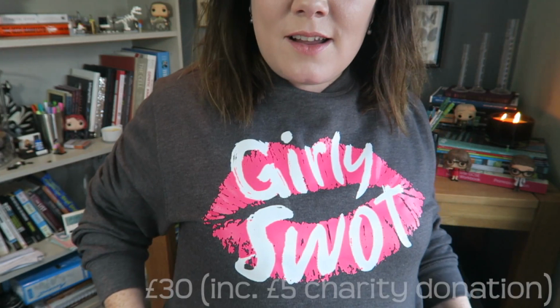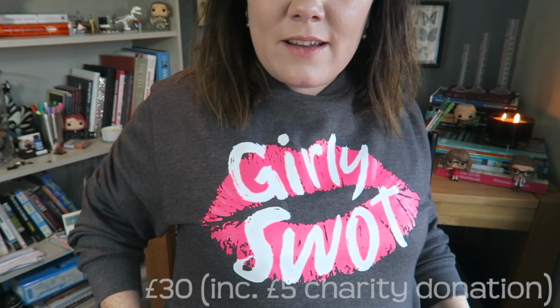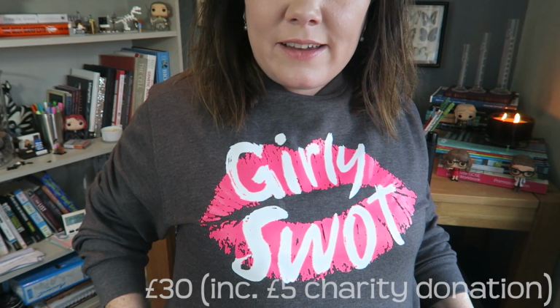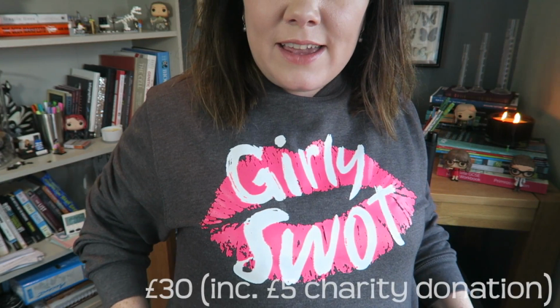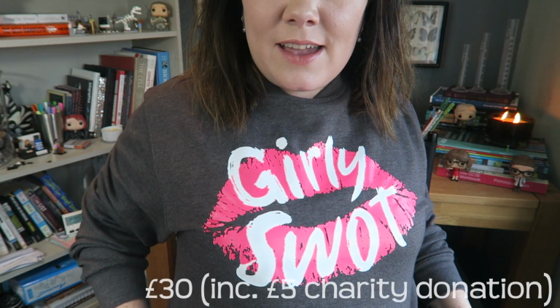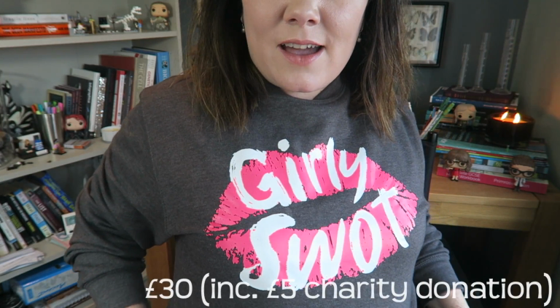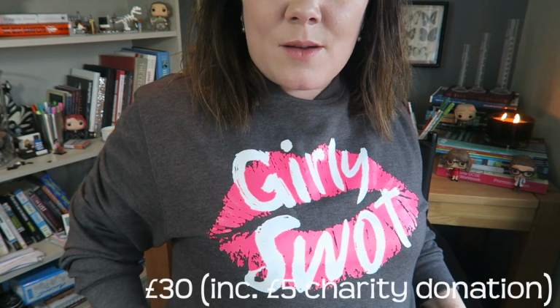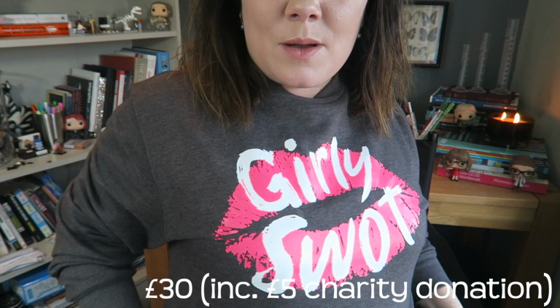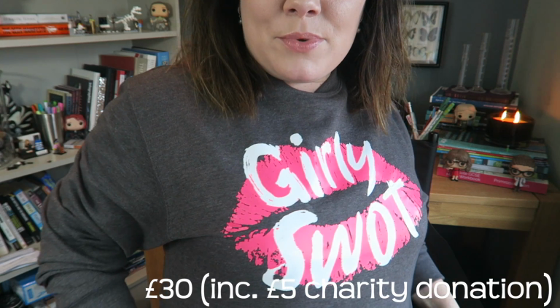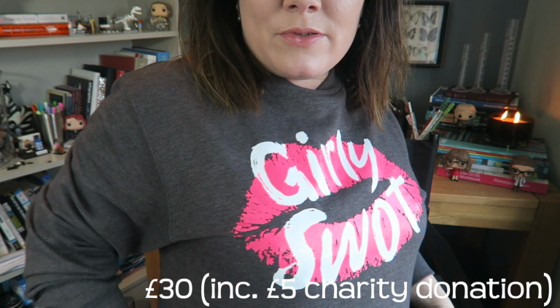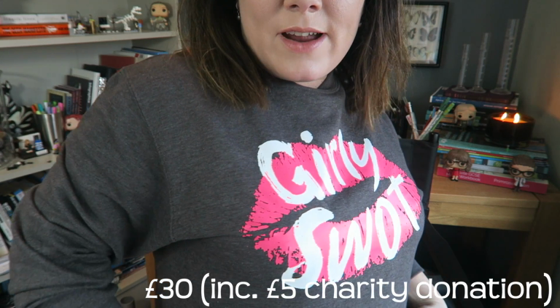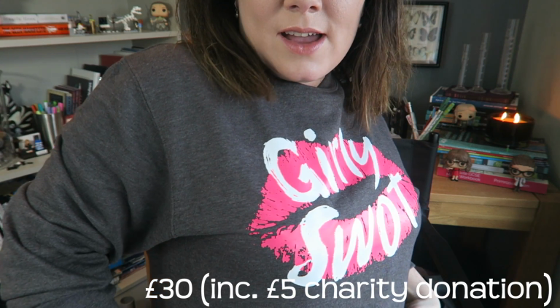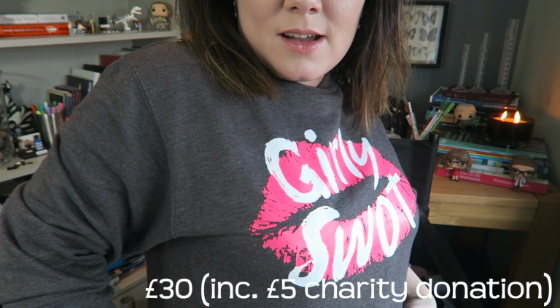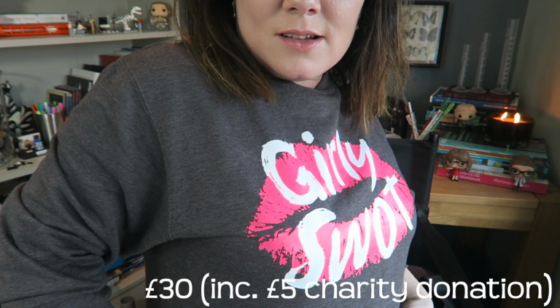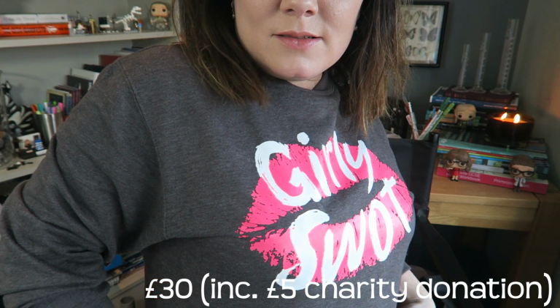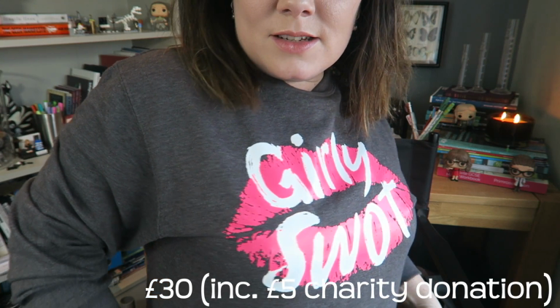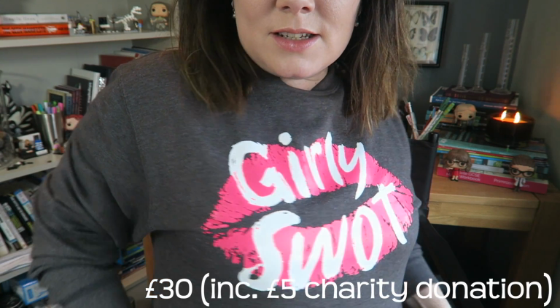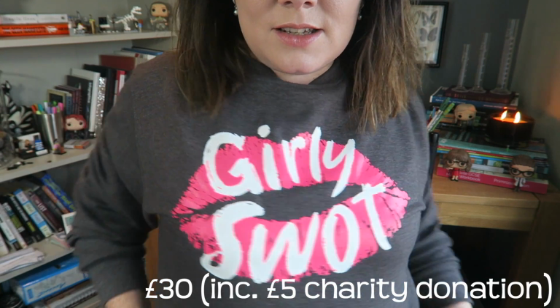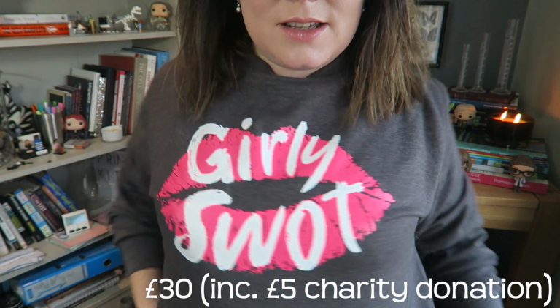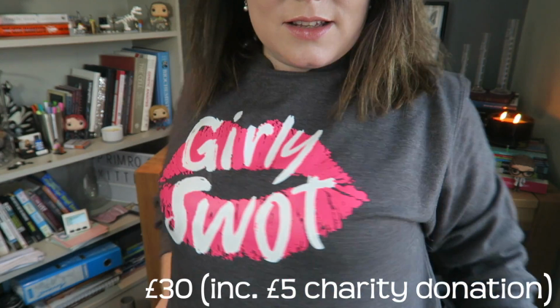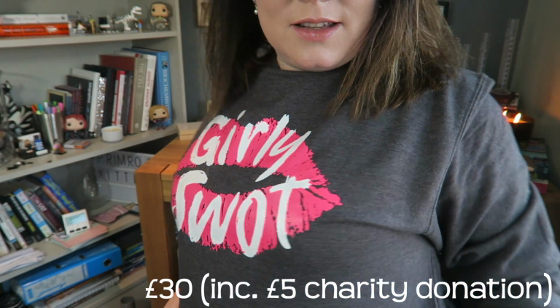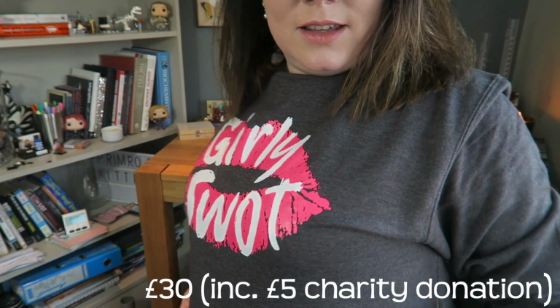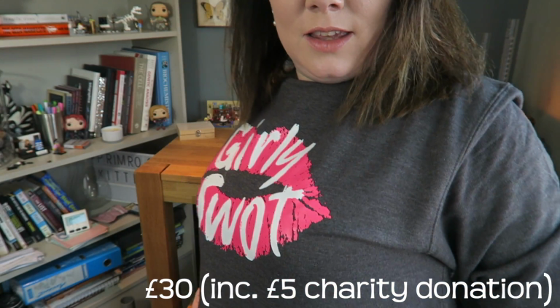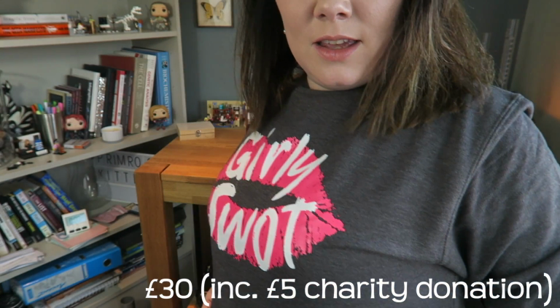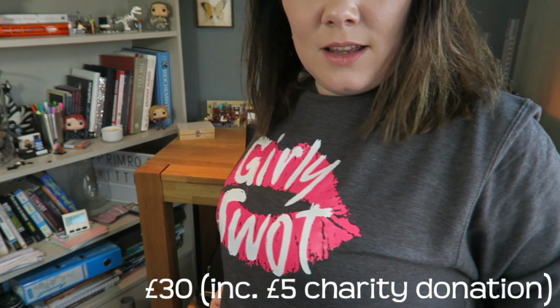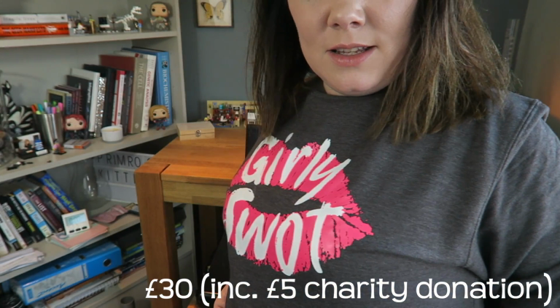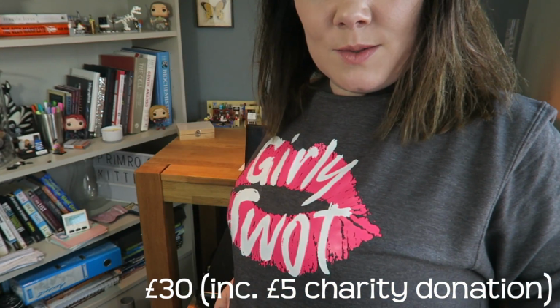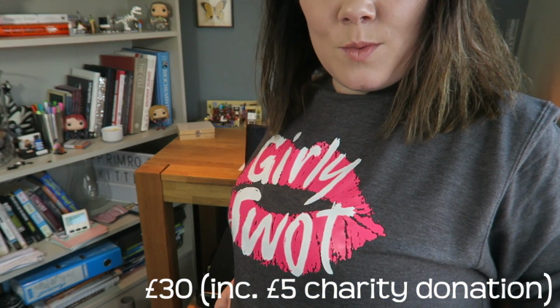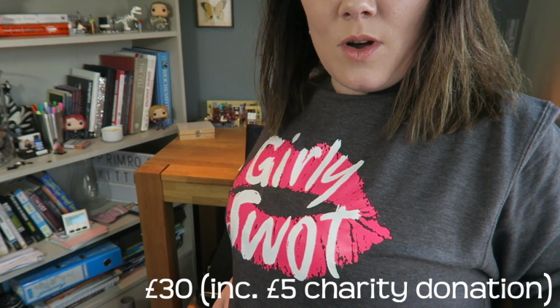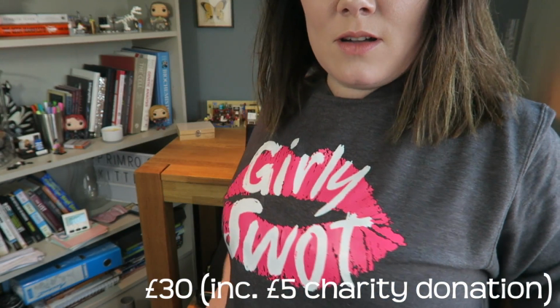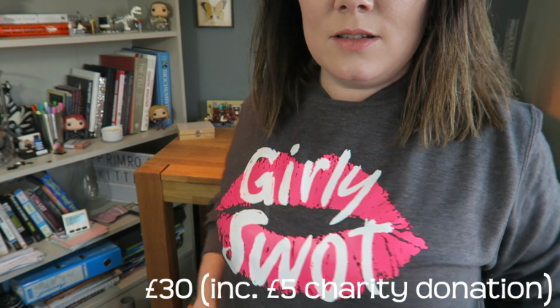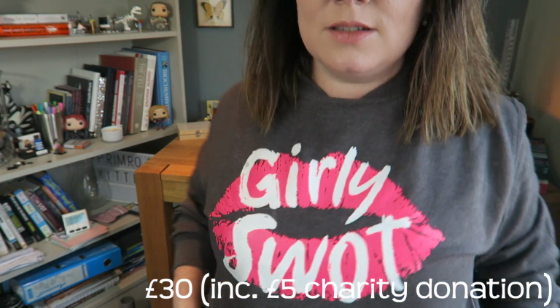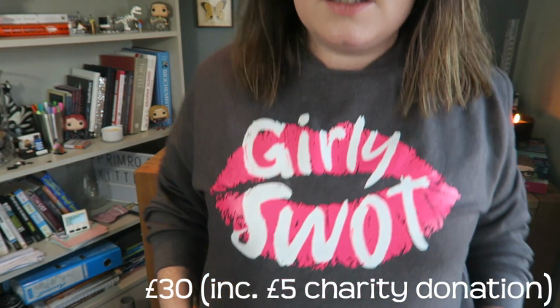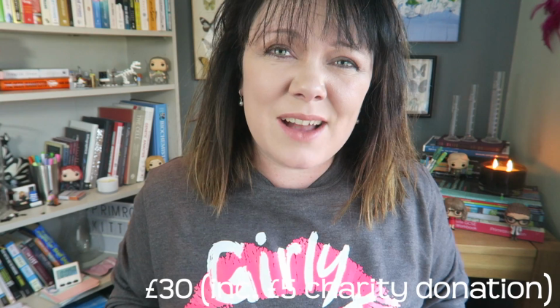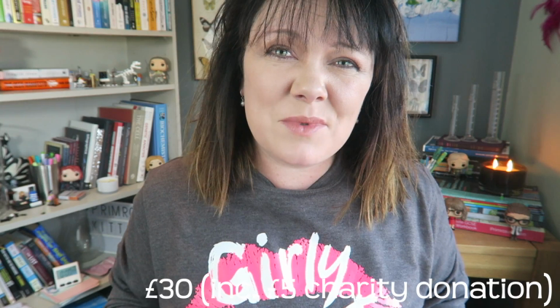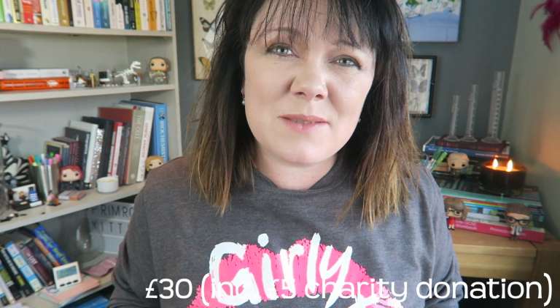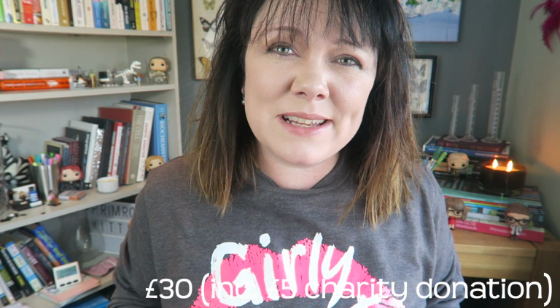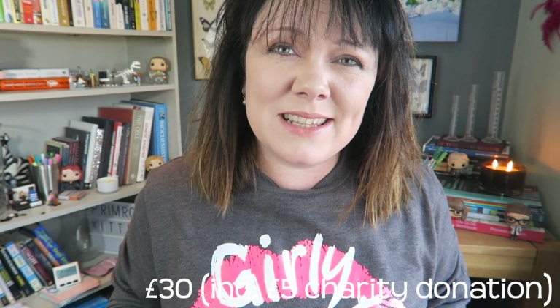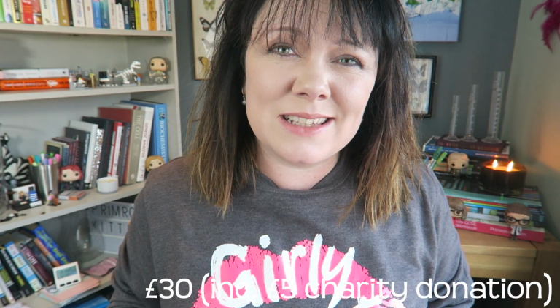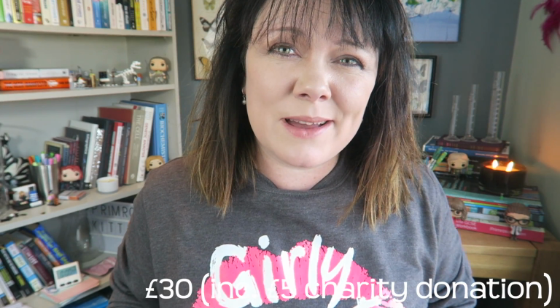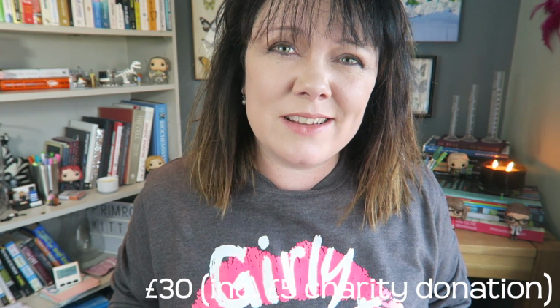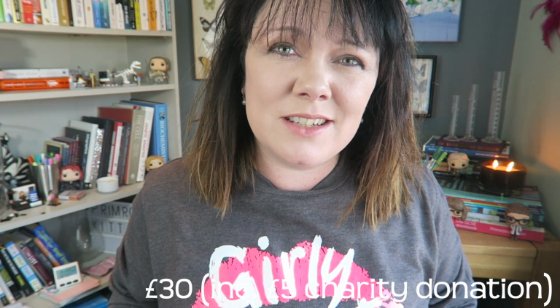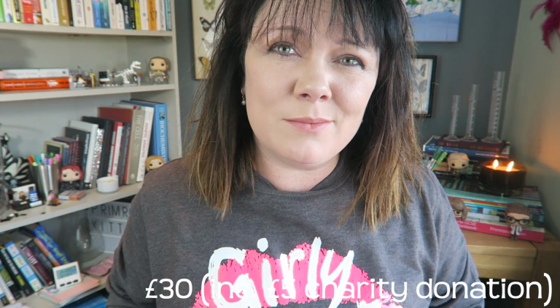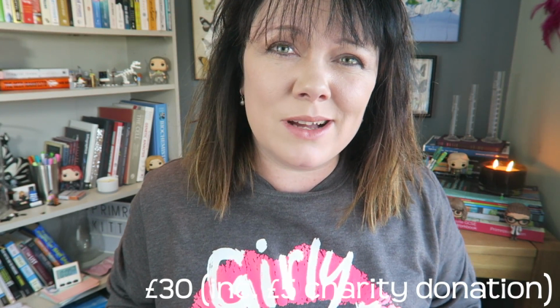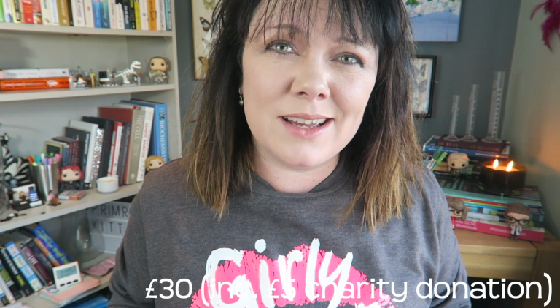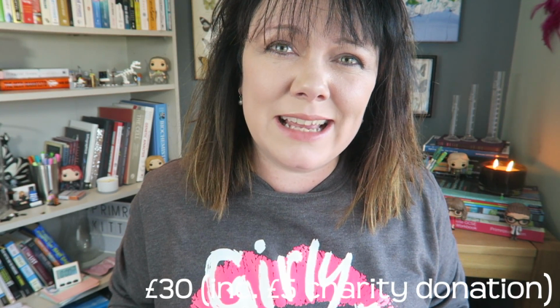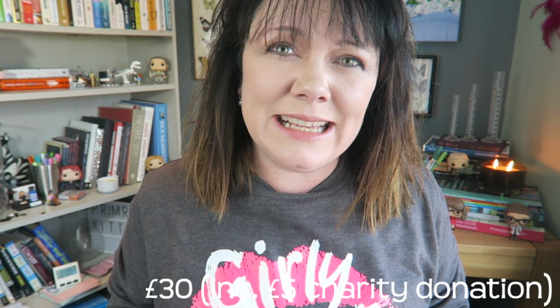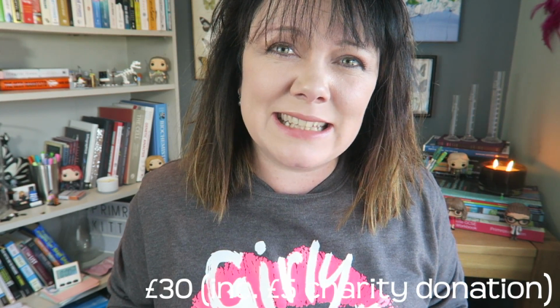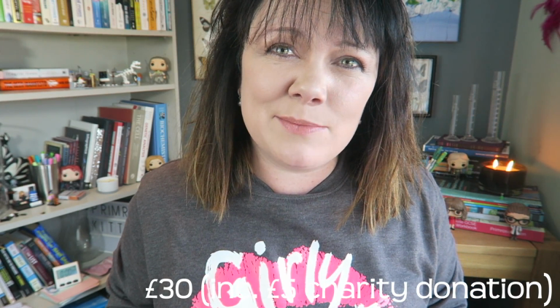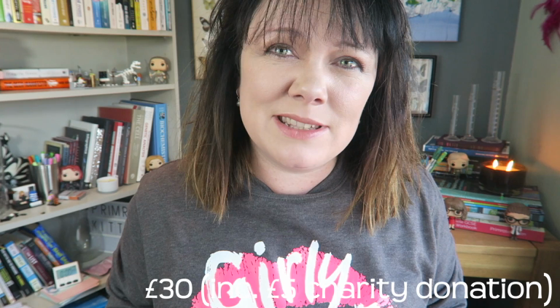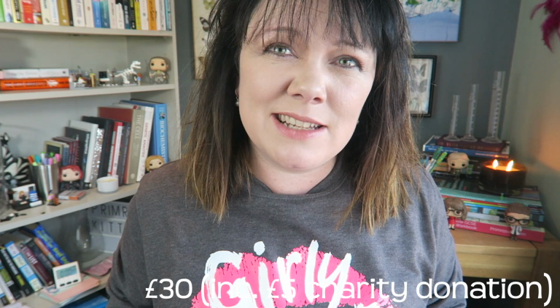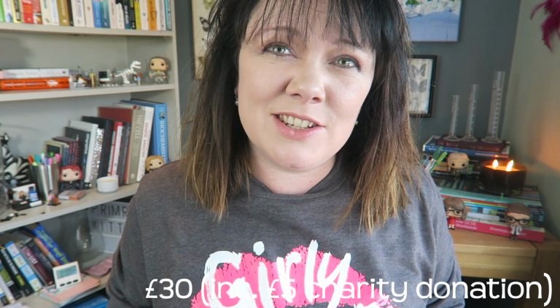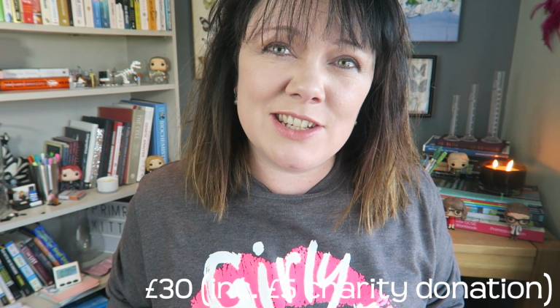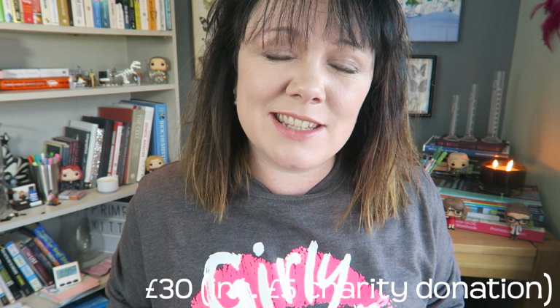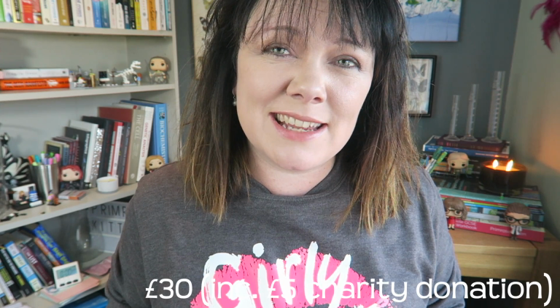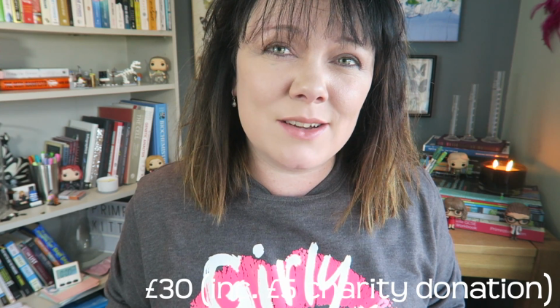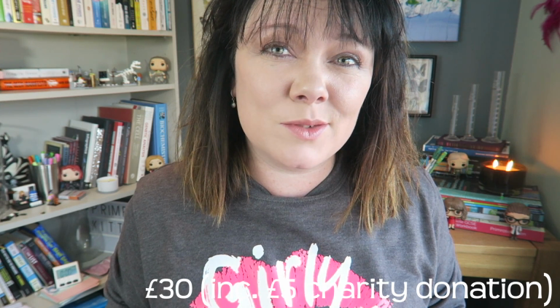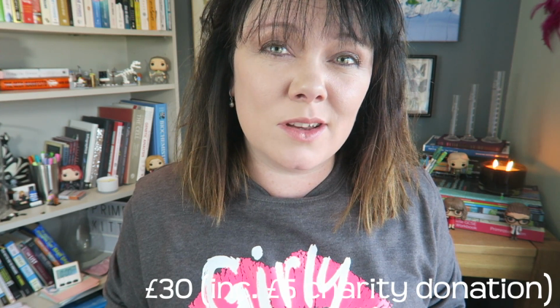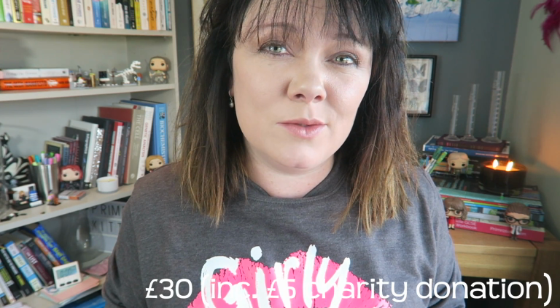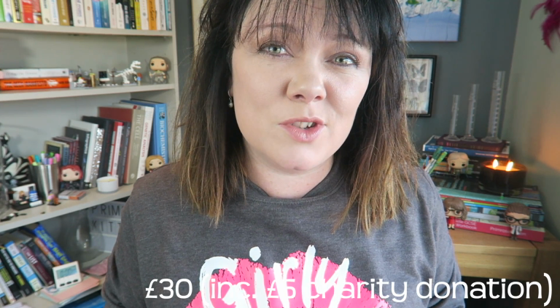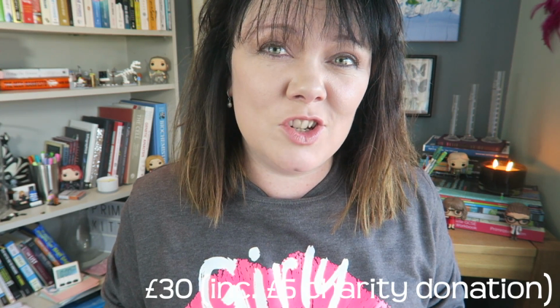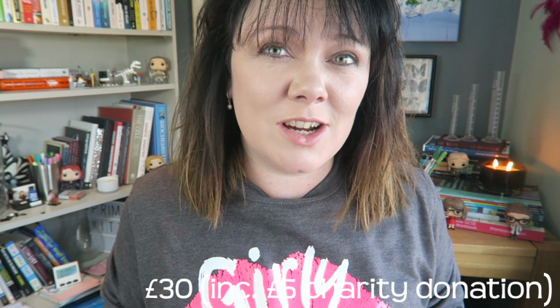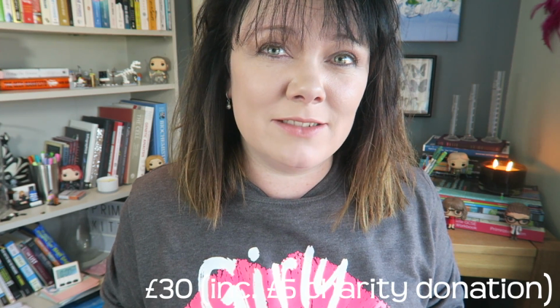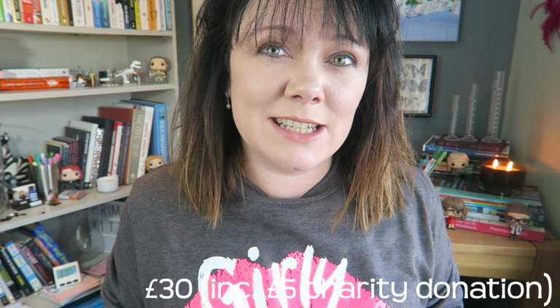I am a proud girly swot. And one of the best things about this jumper is a percentage of the sales goes to charity.